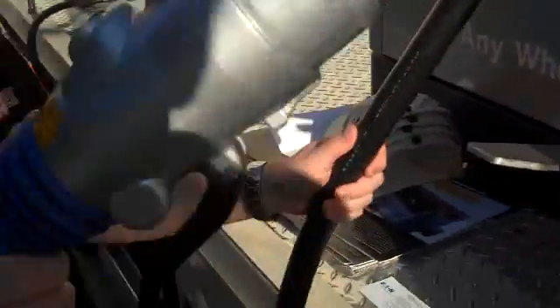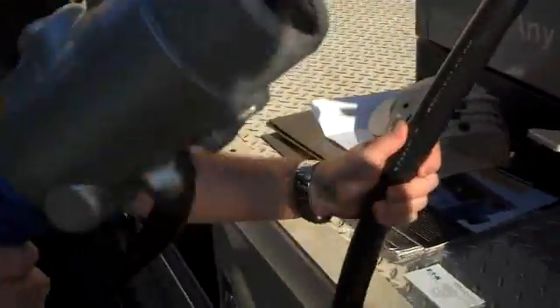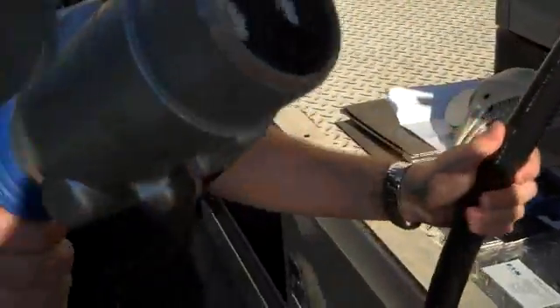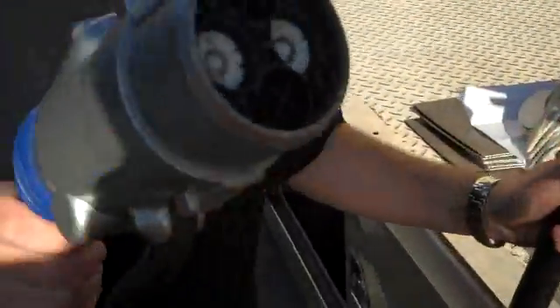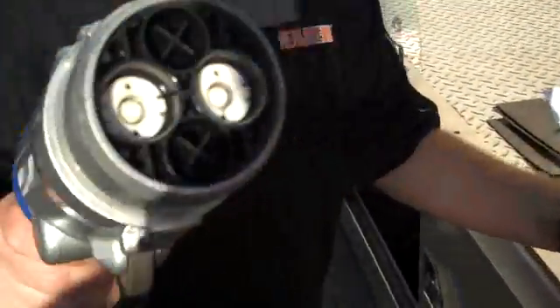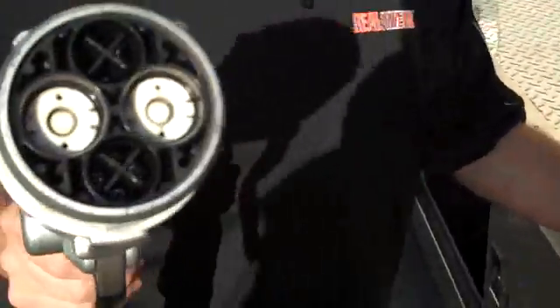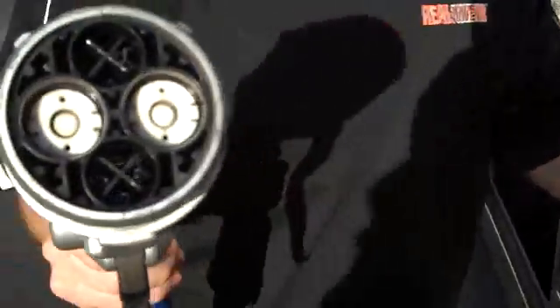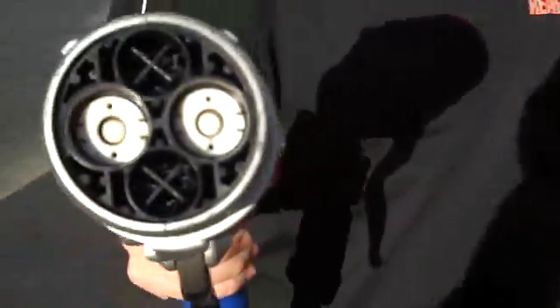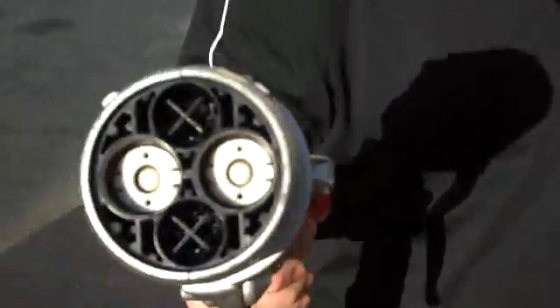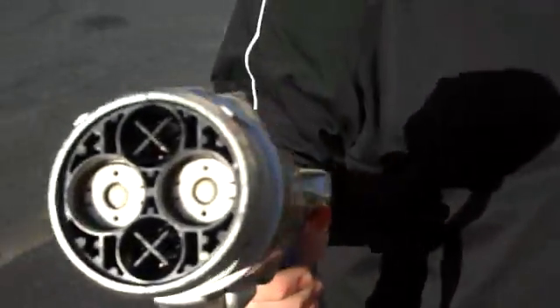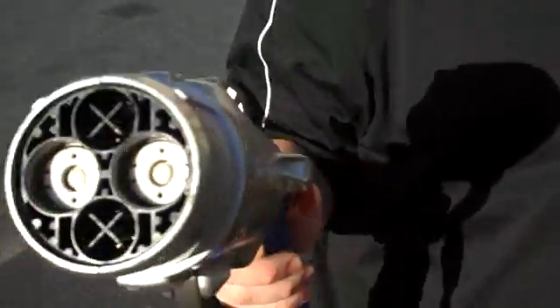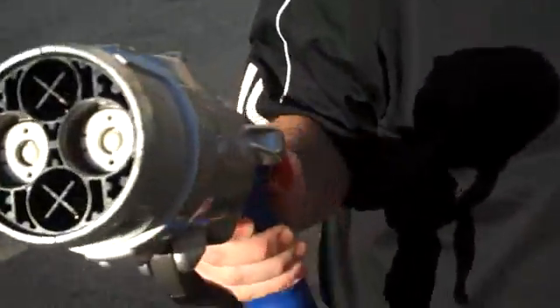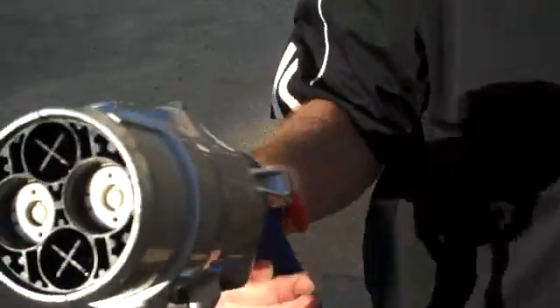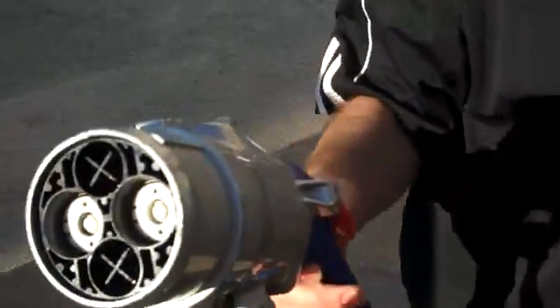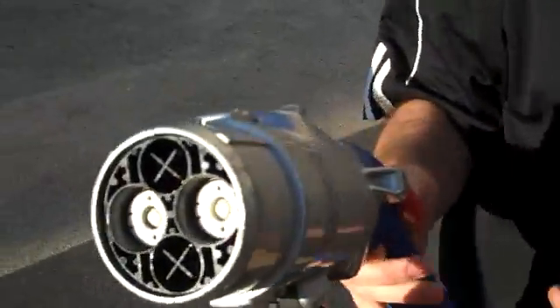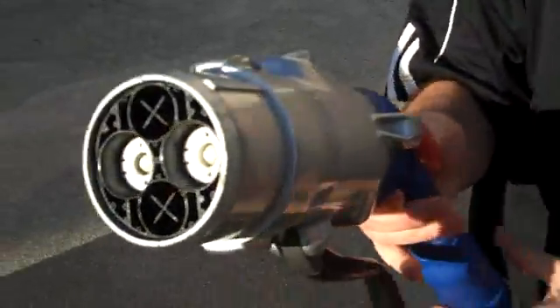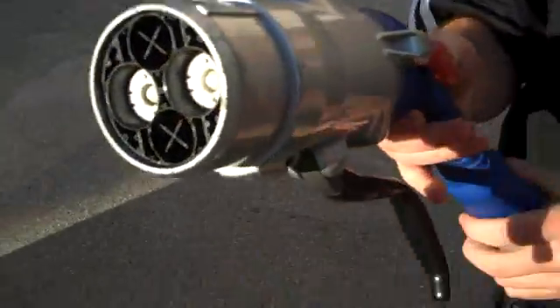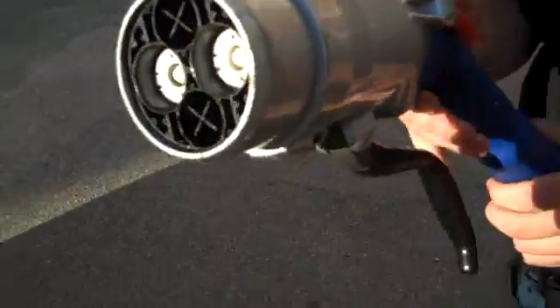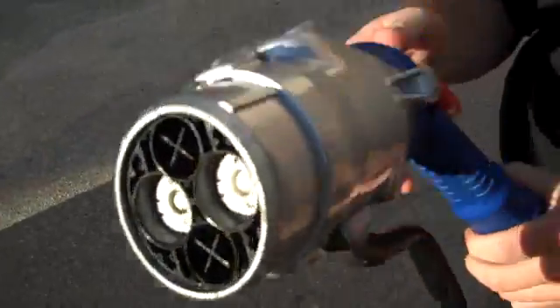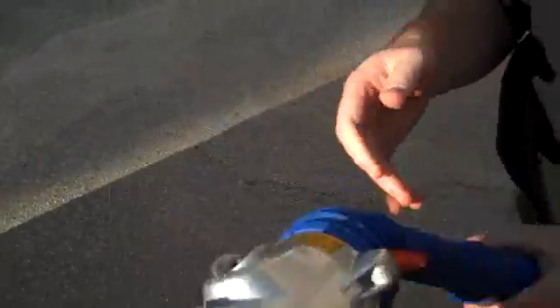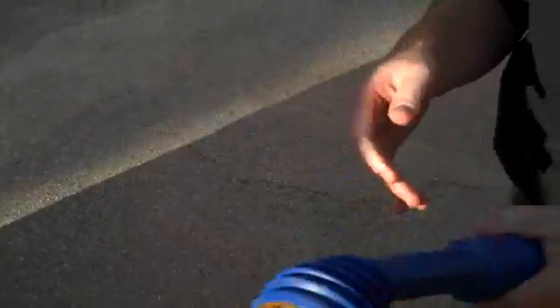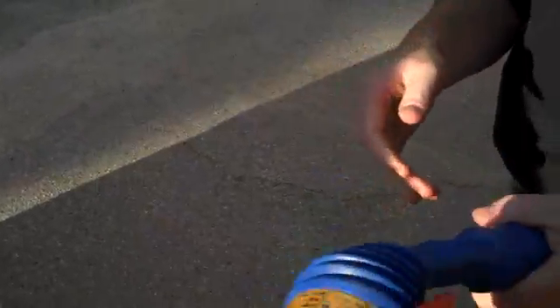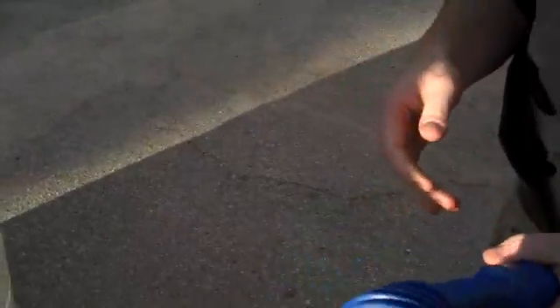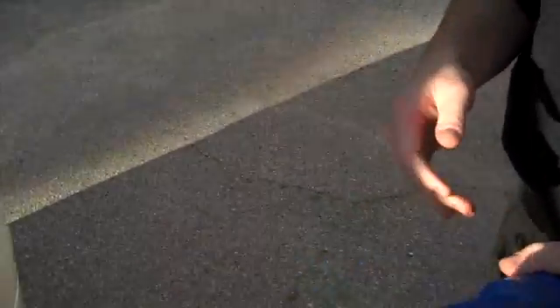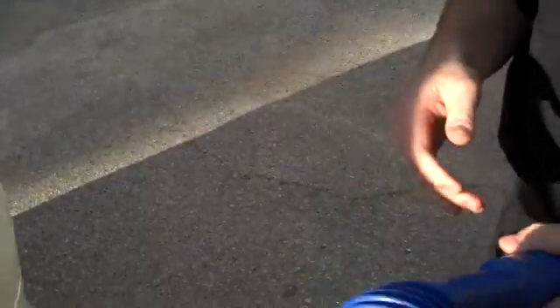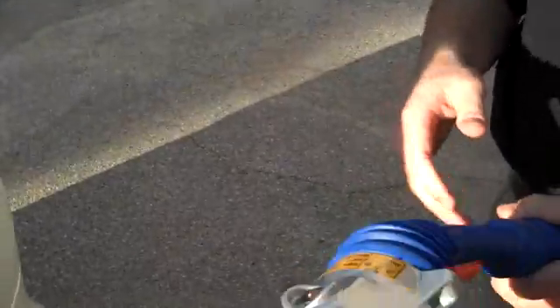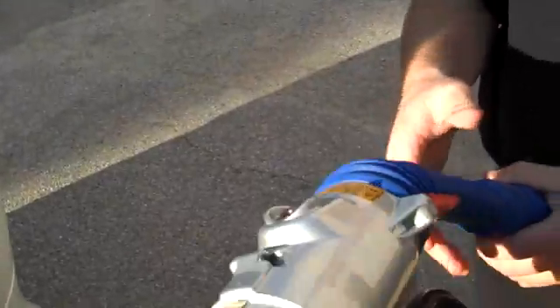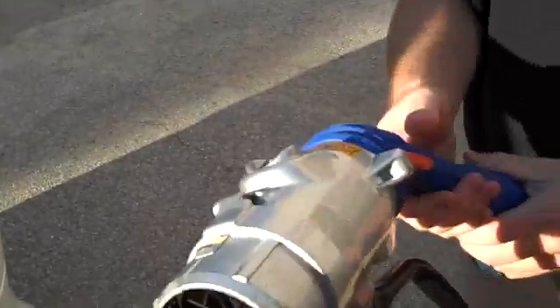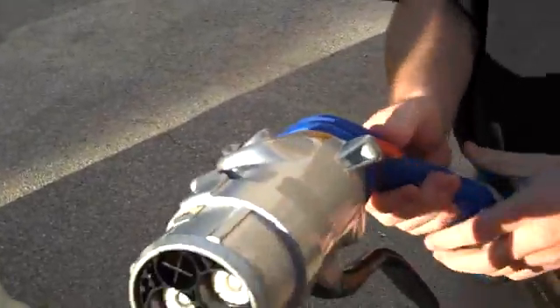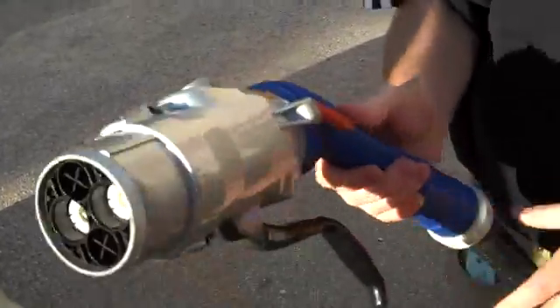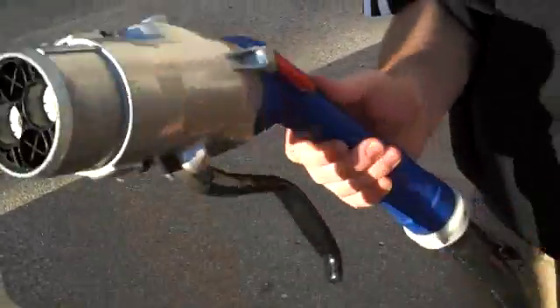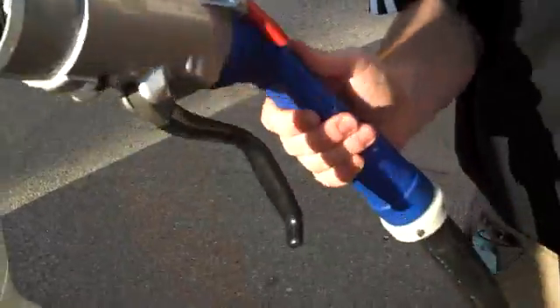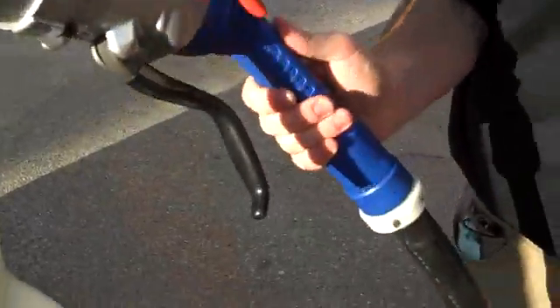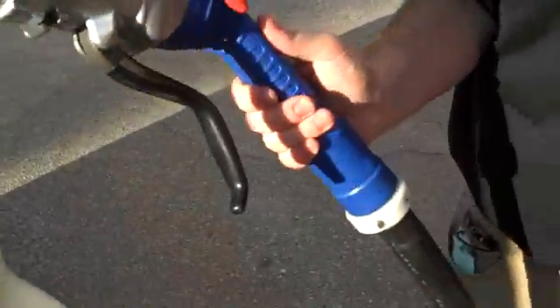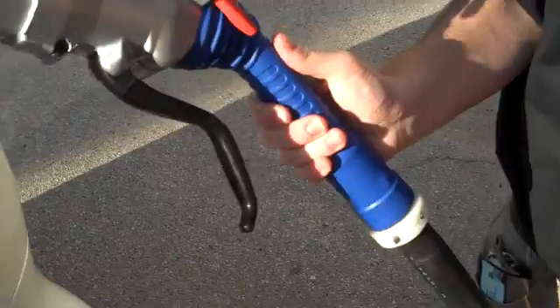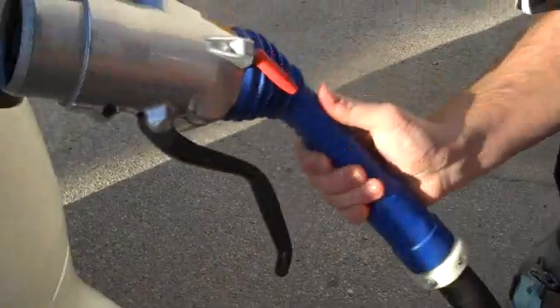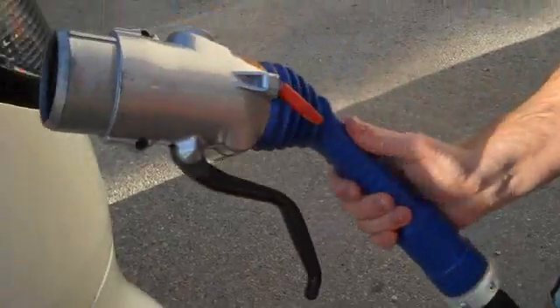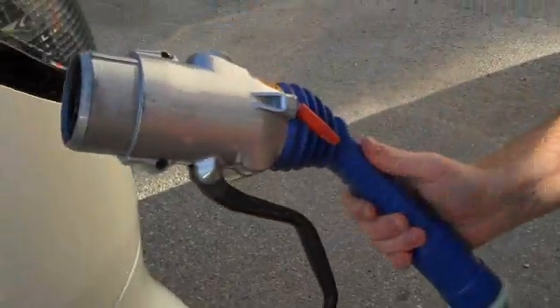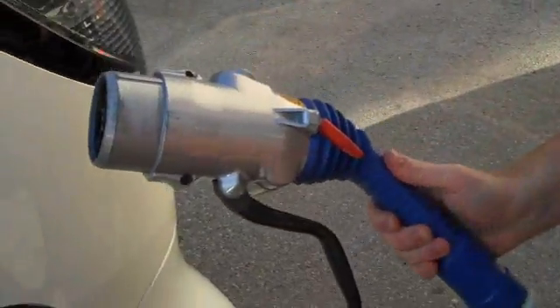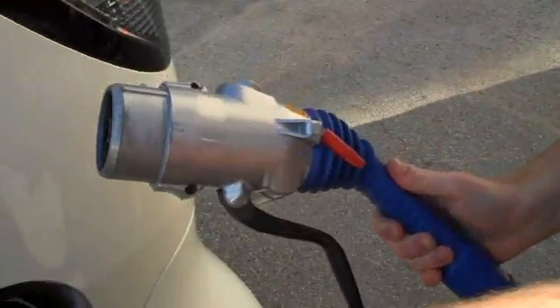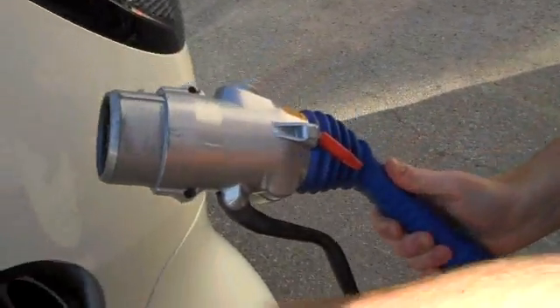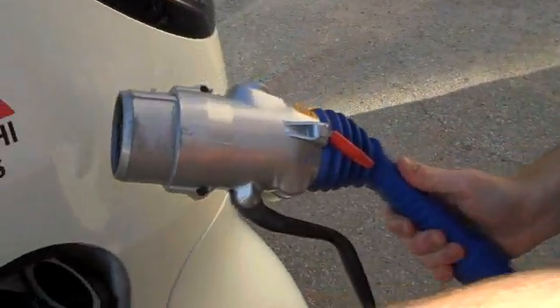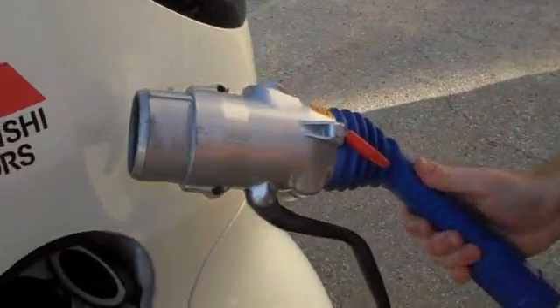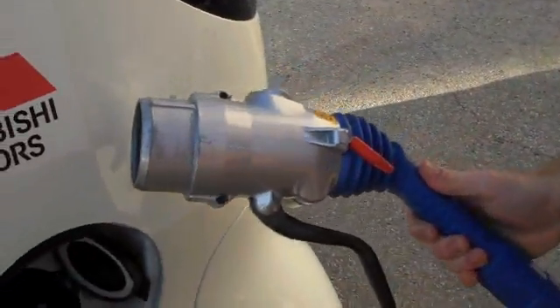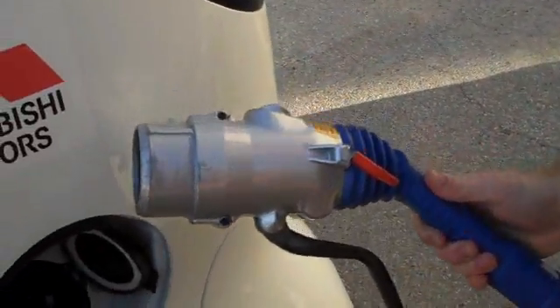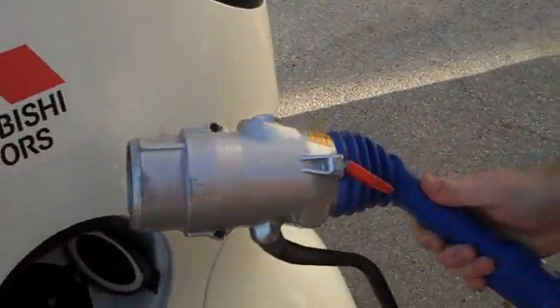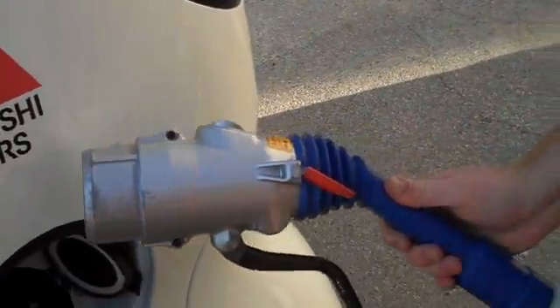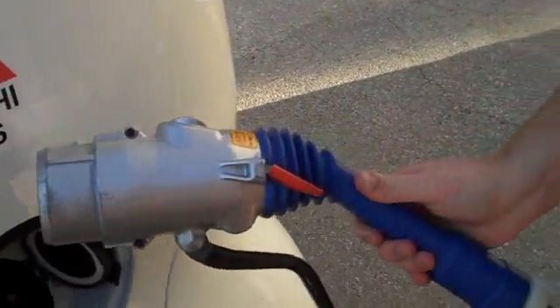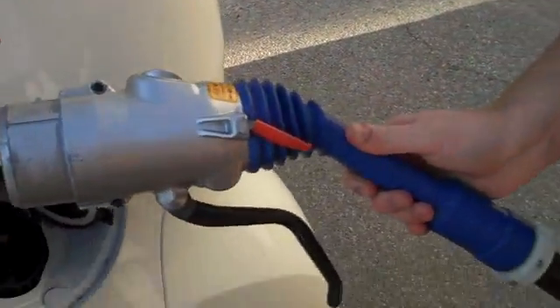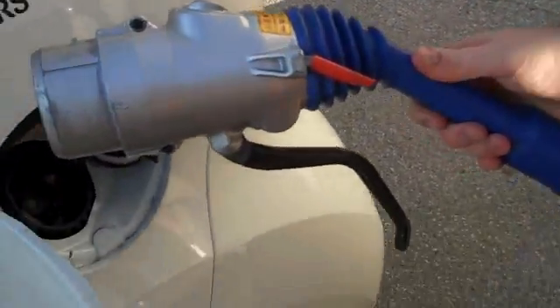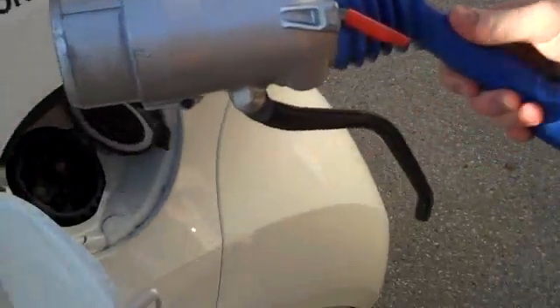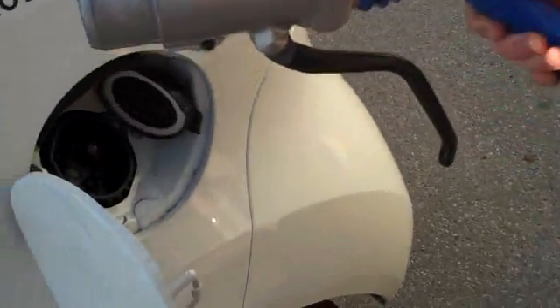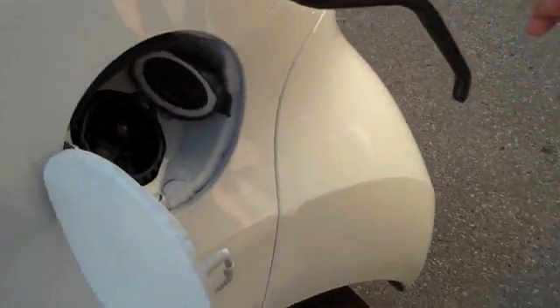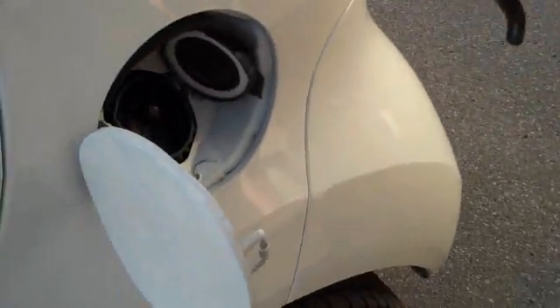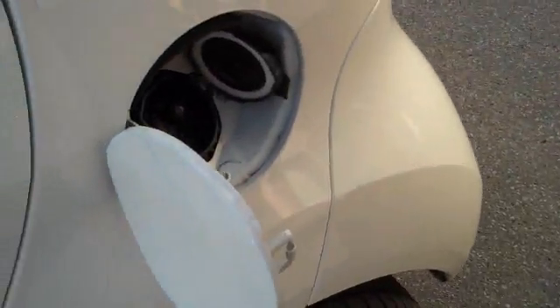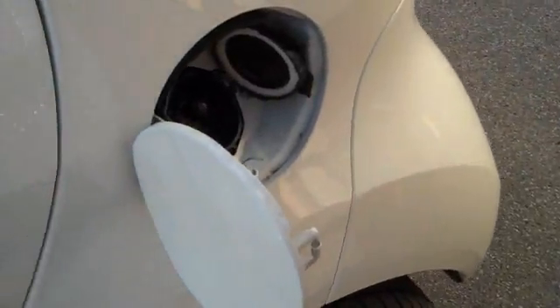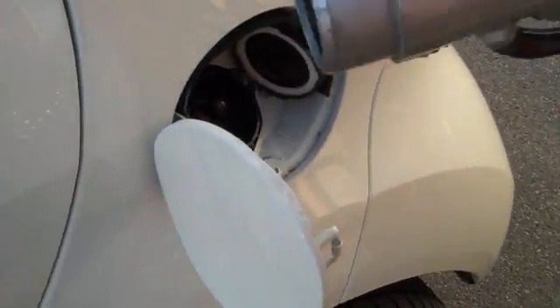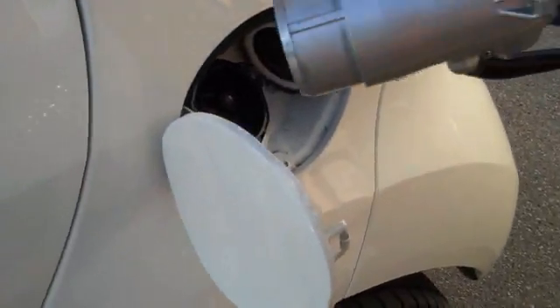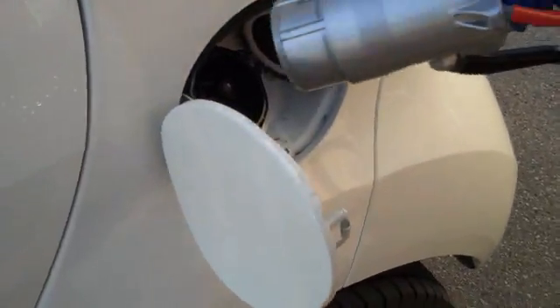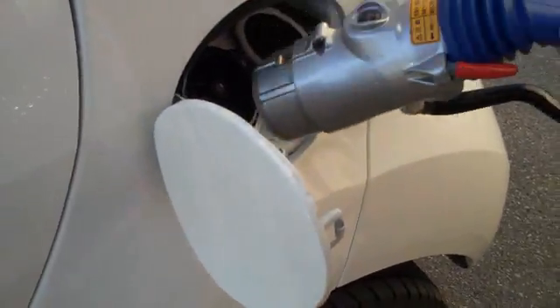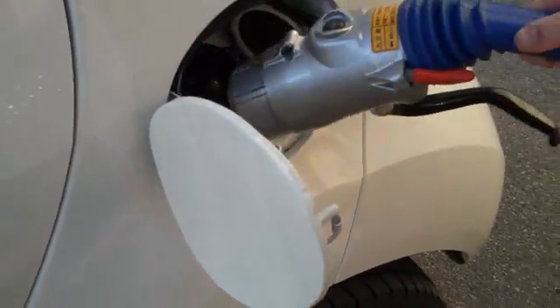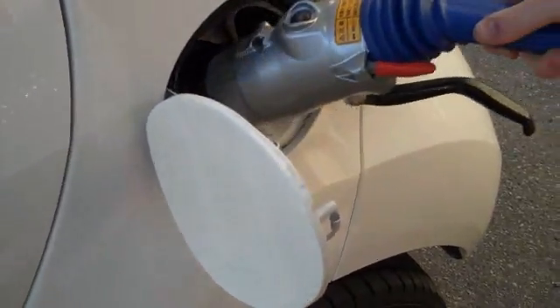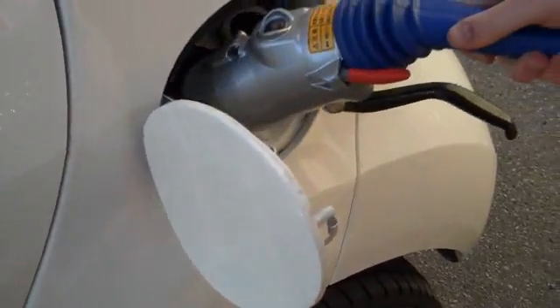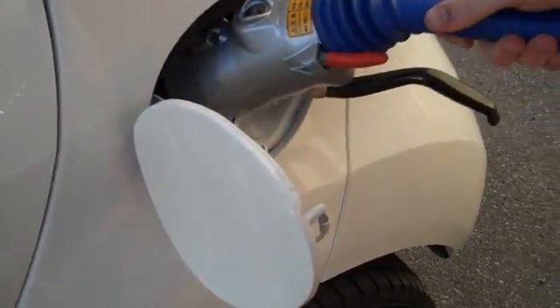How much does that weigh? Just a couple of pounds. Really? It's not that heavy — not bad at all. Not any heavier than a gas pump.